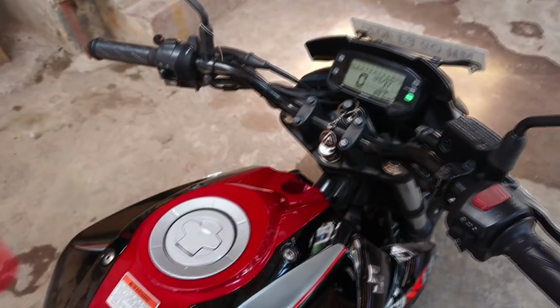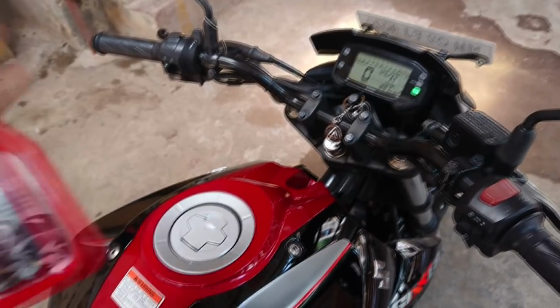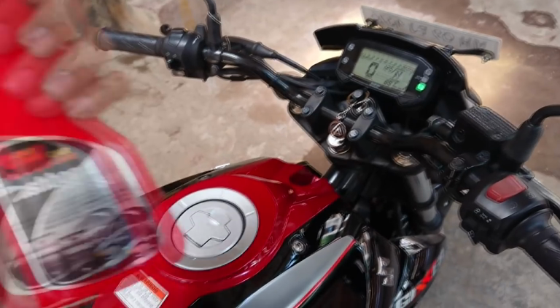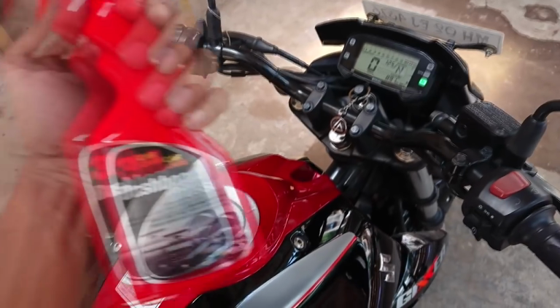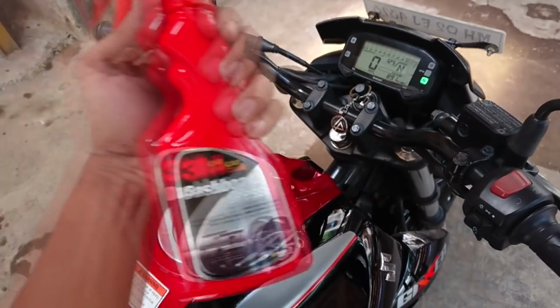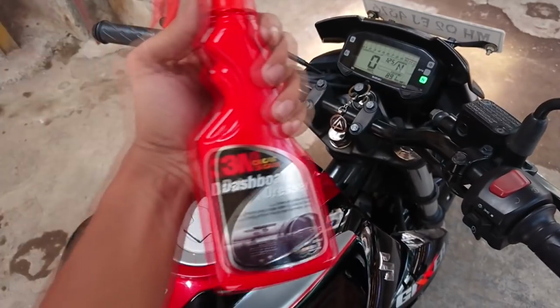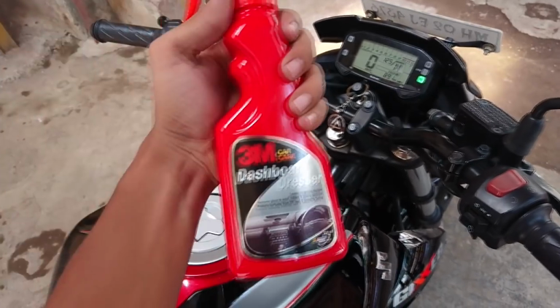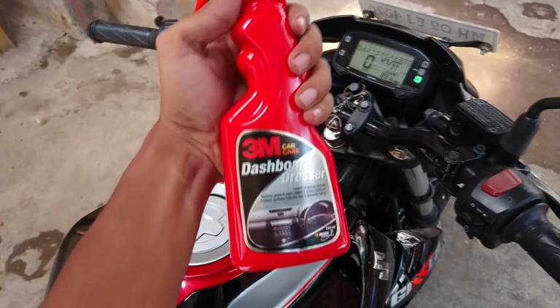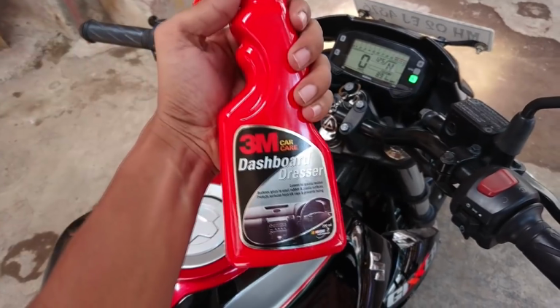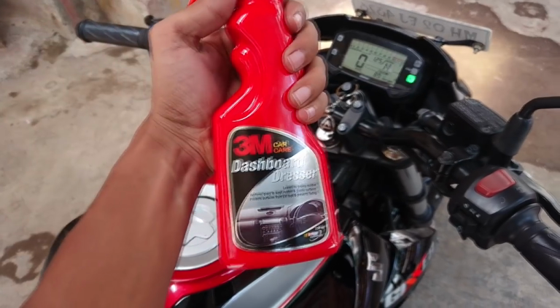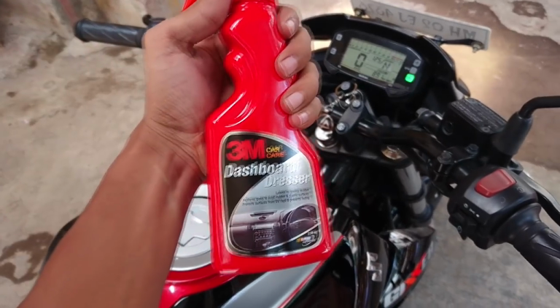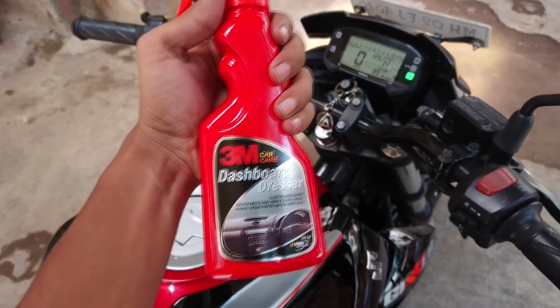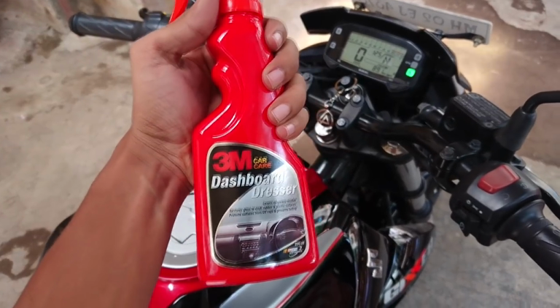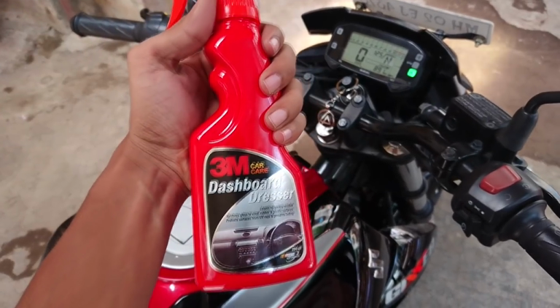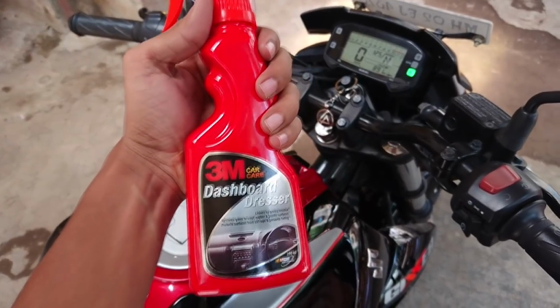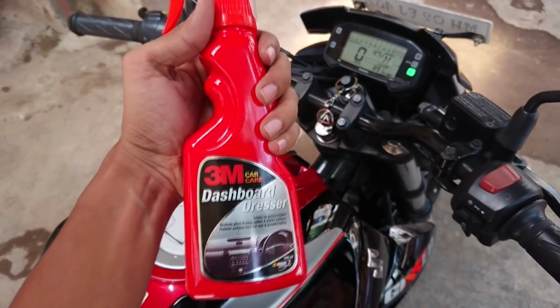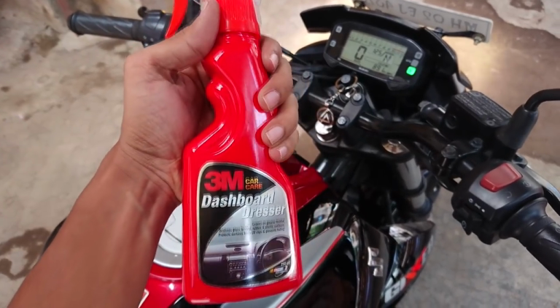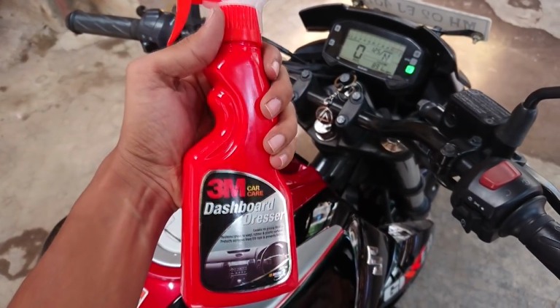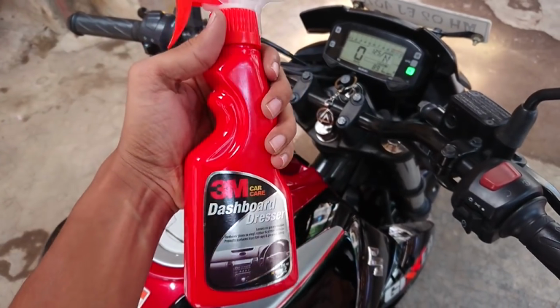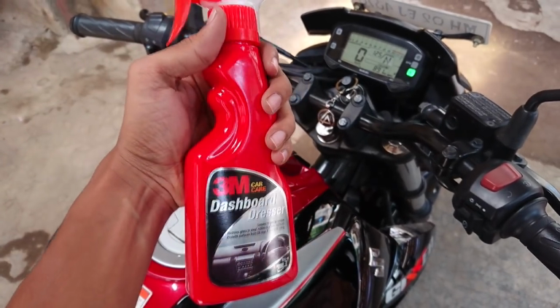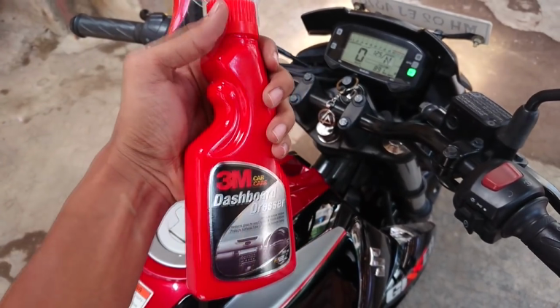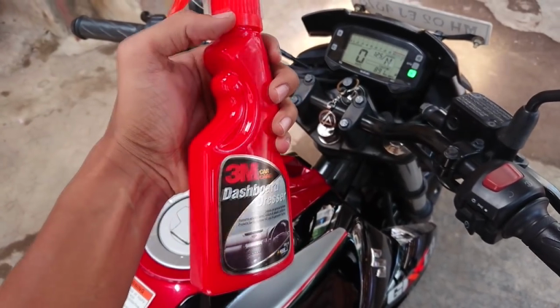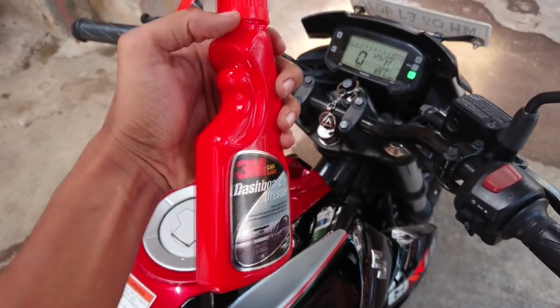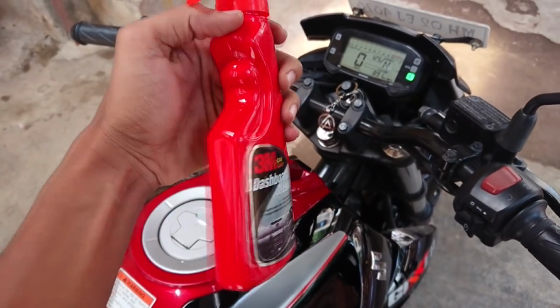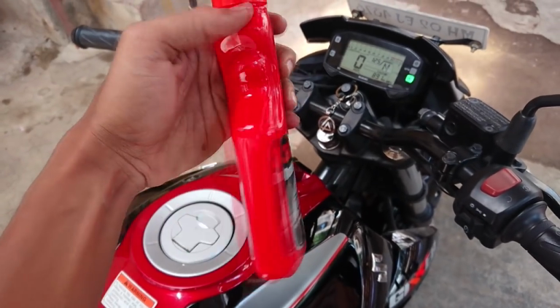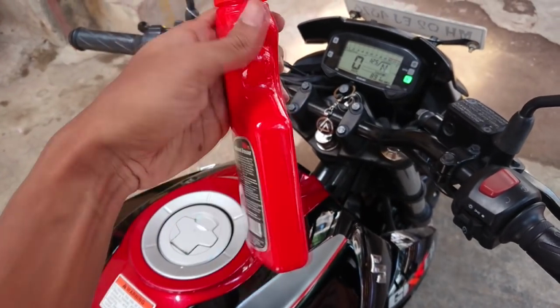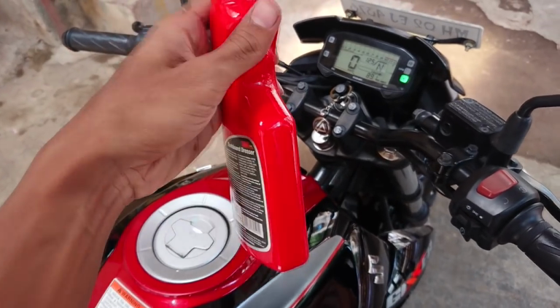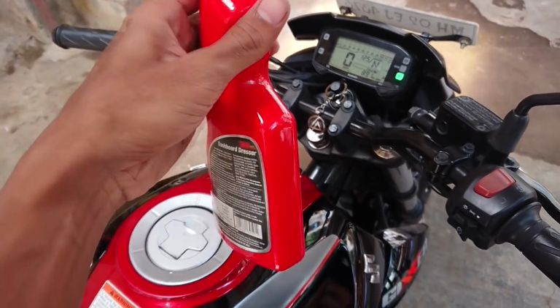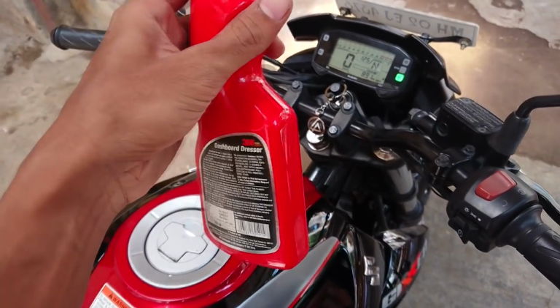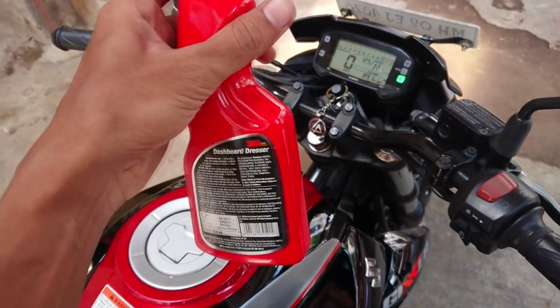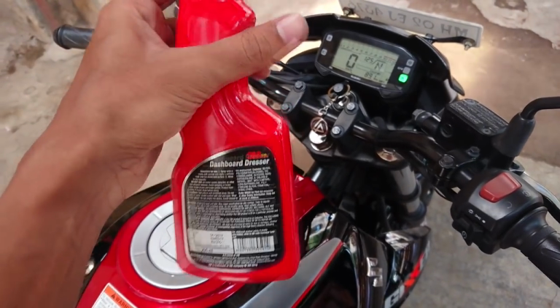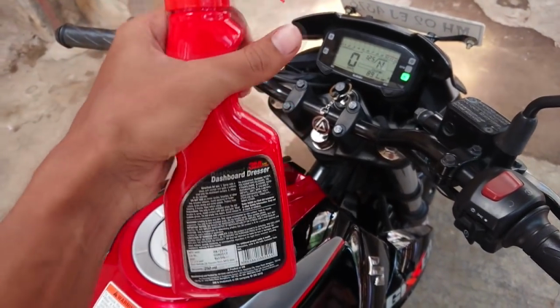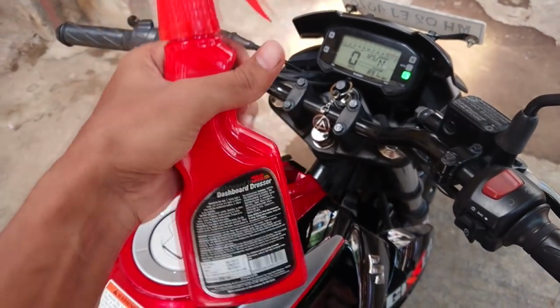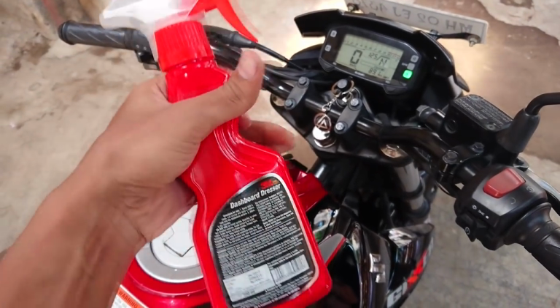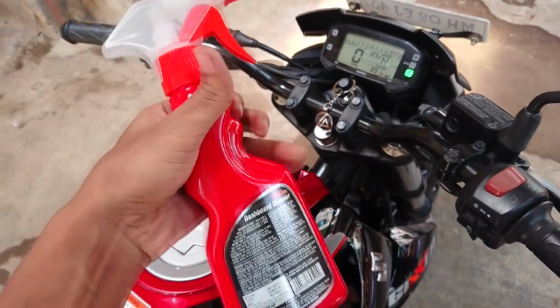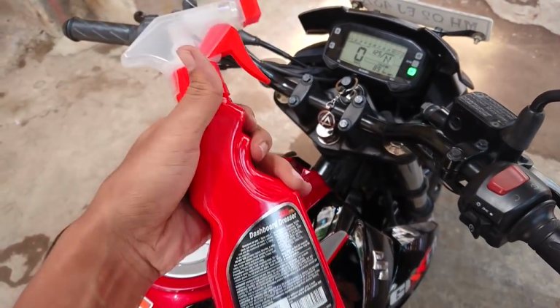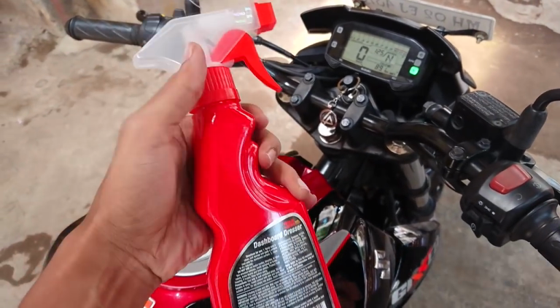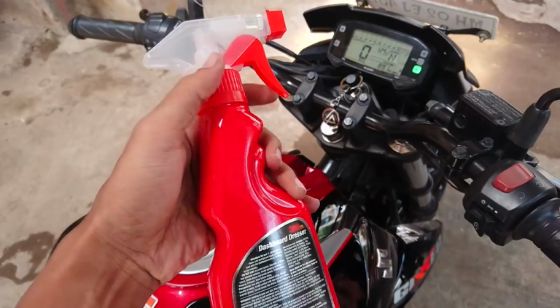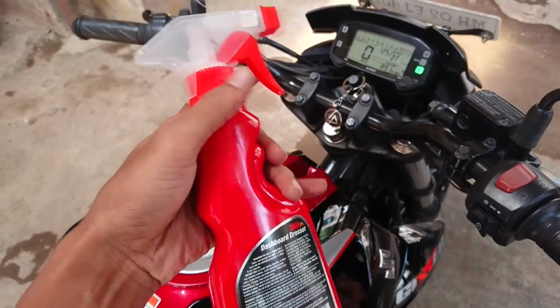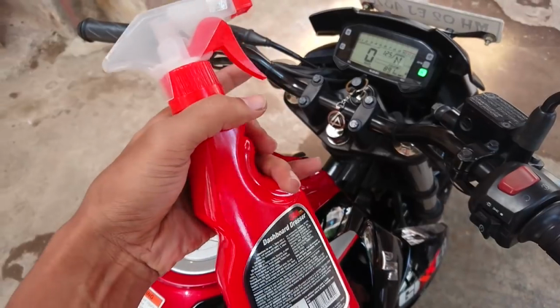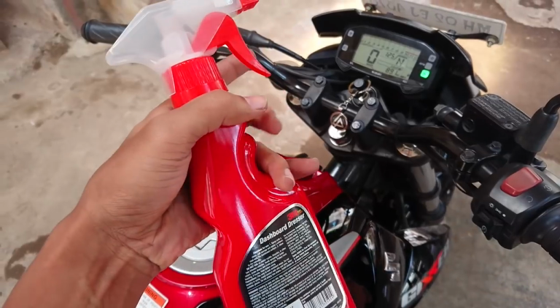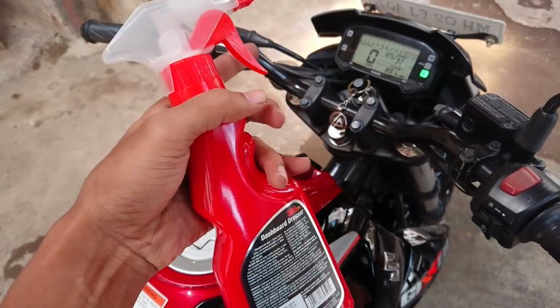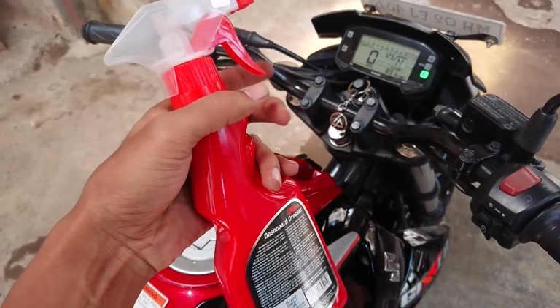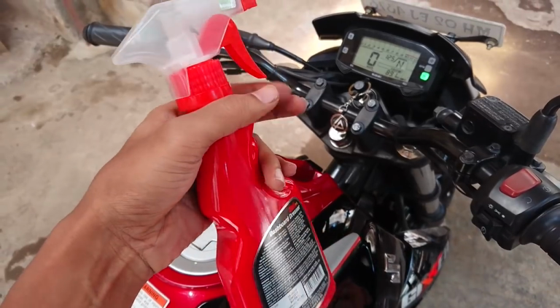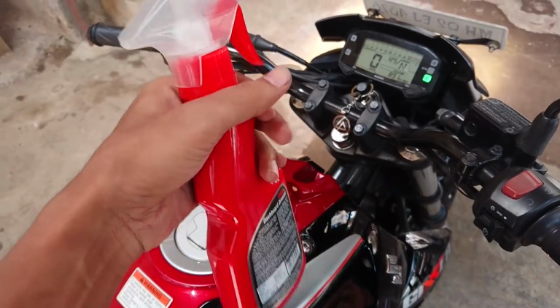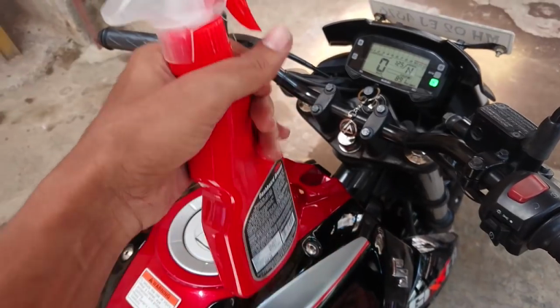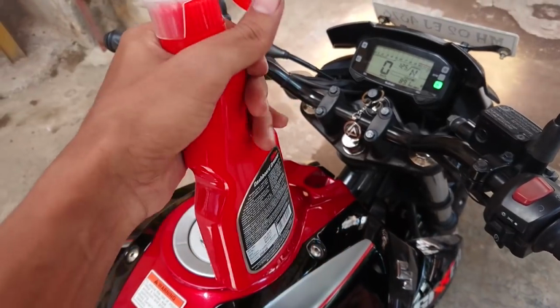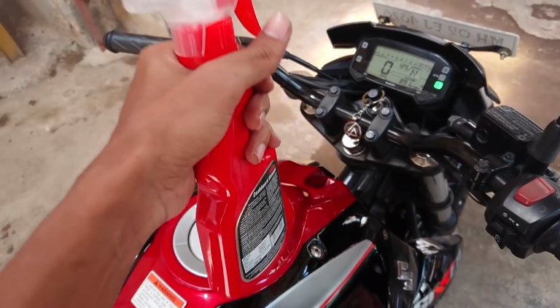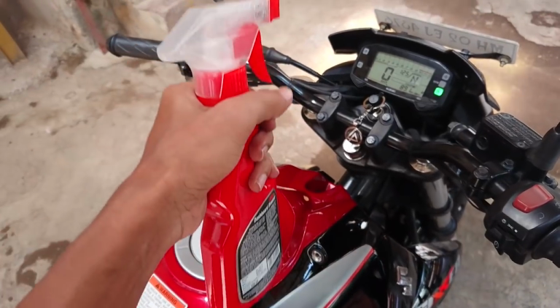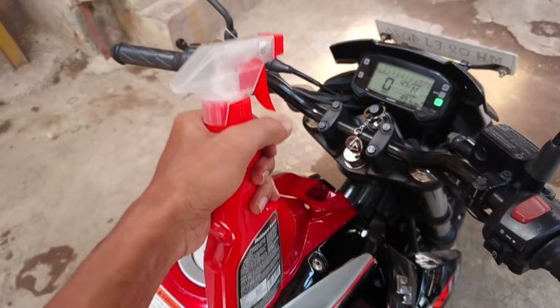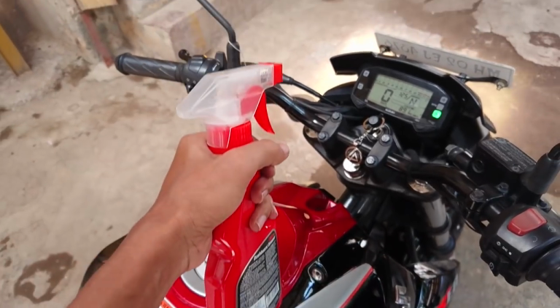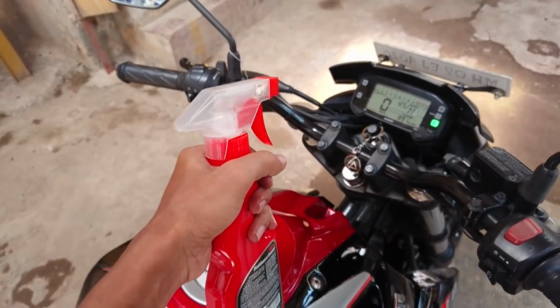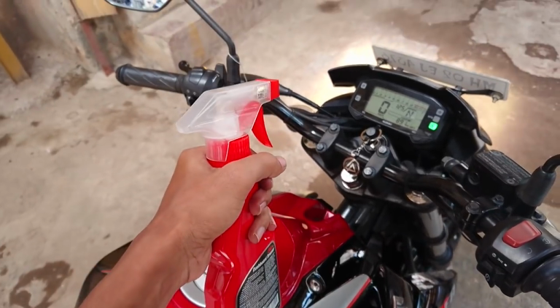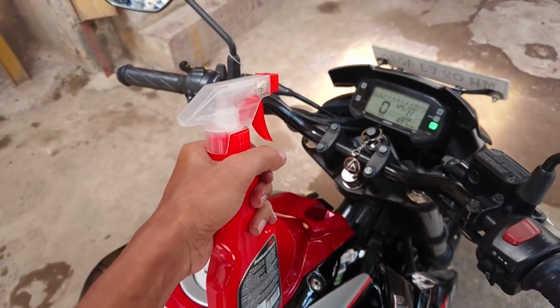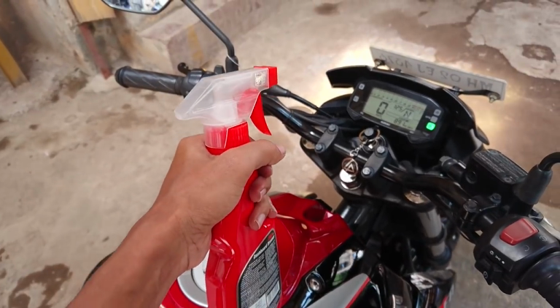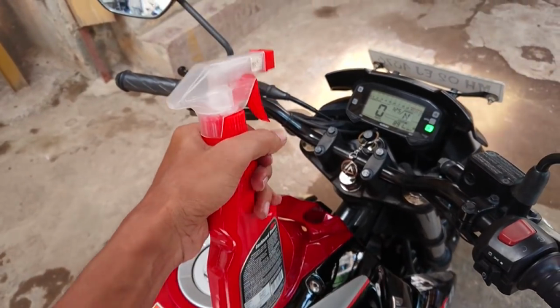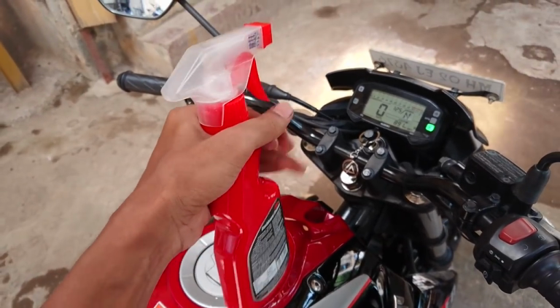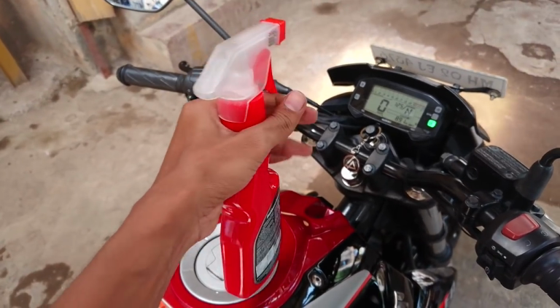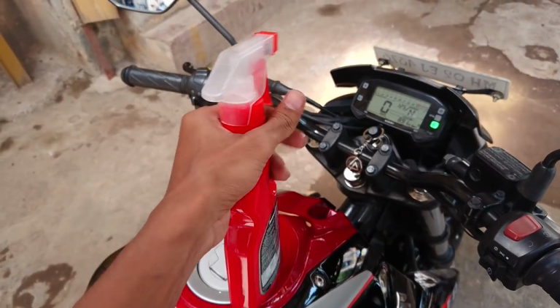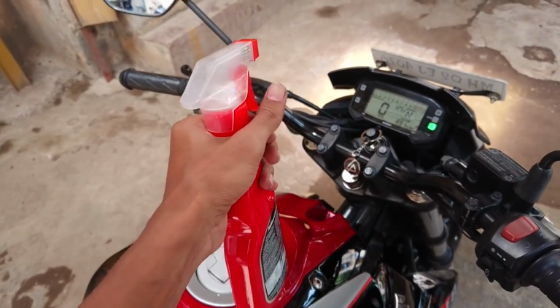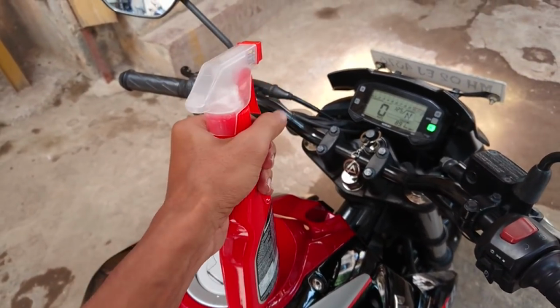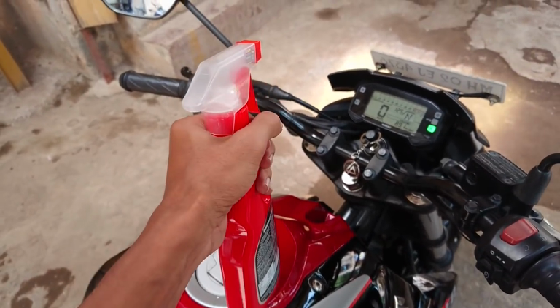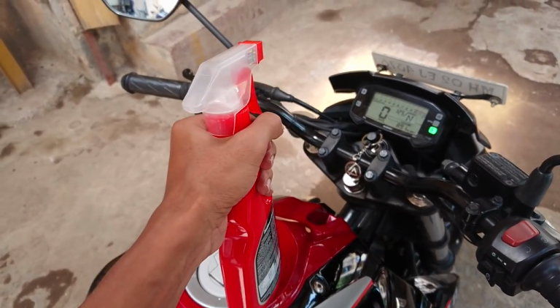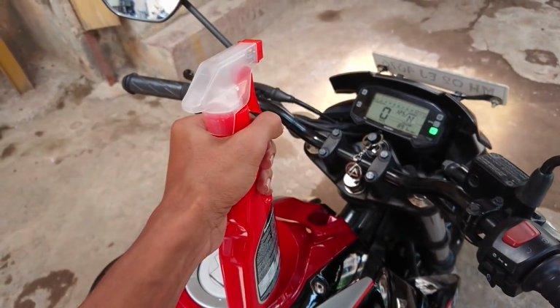Also the bottle is exactly the same as the tire dresser, which is pretty much handy to hold and spray with one hand.